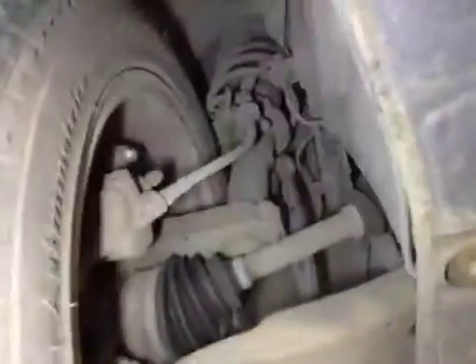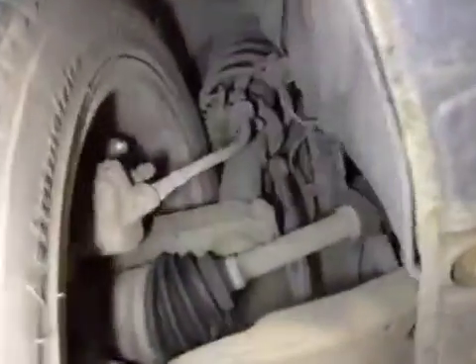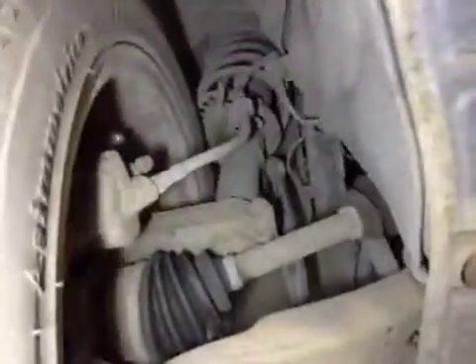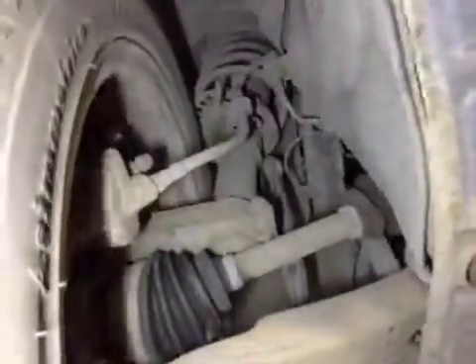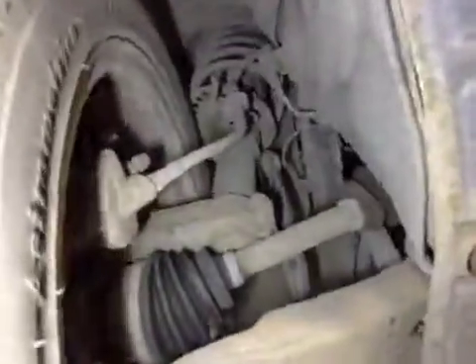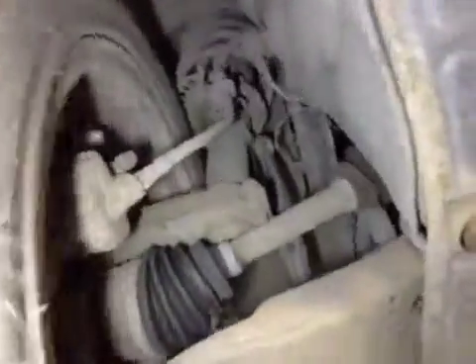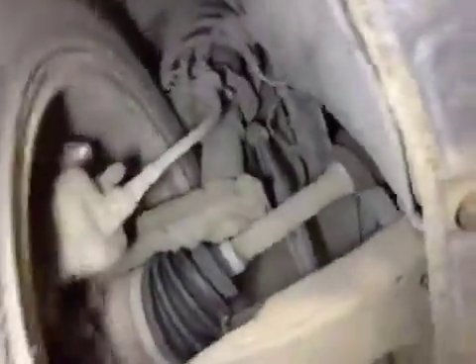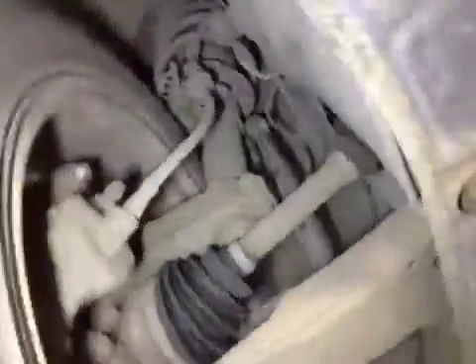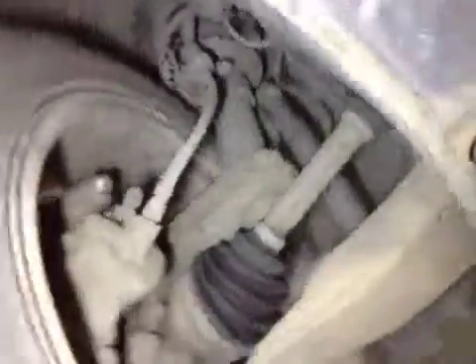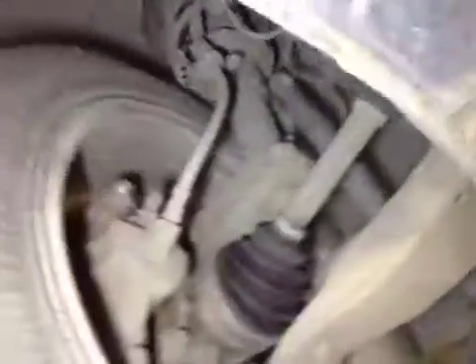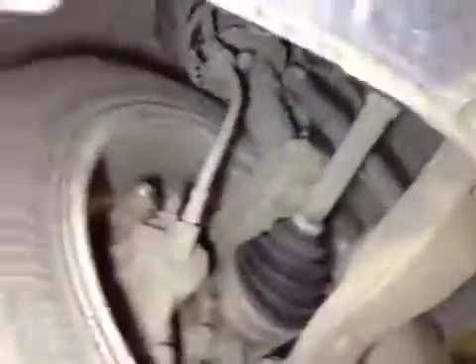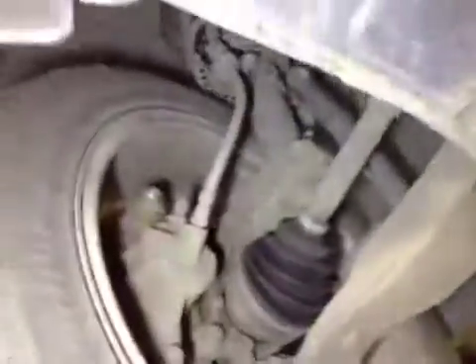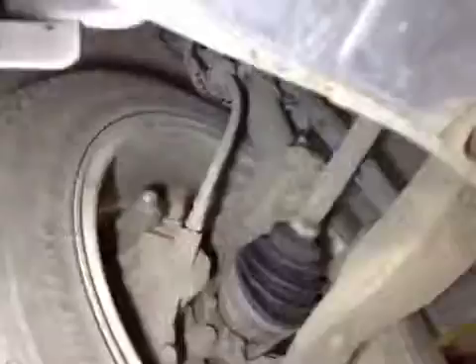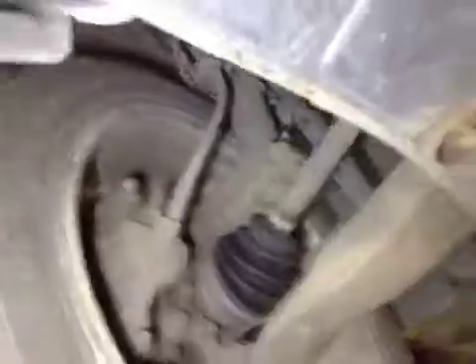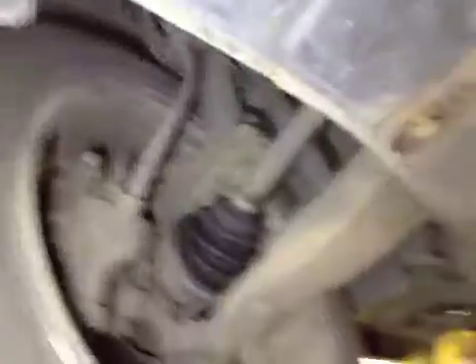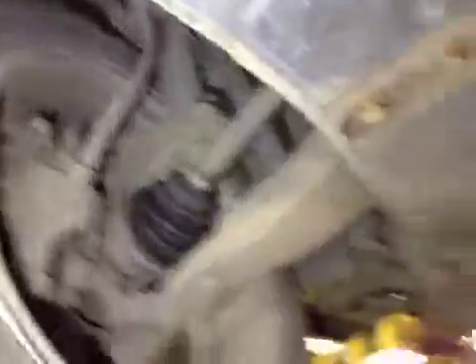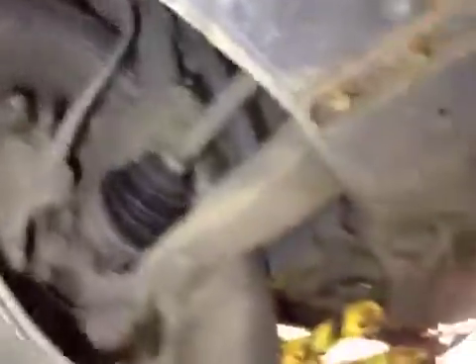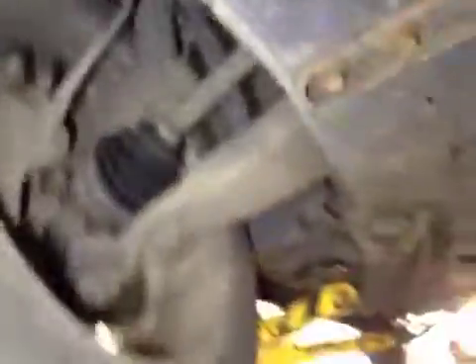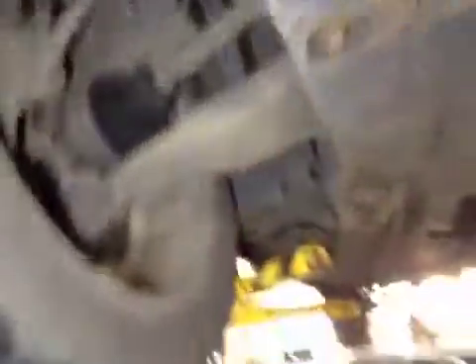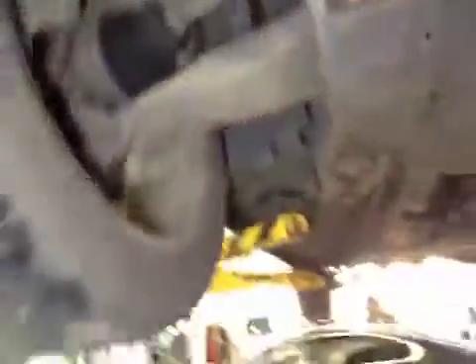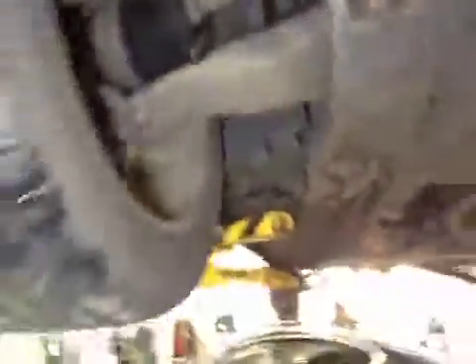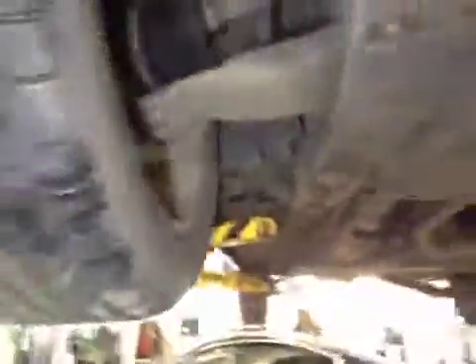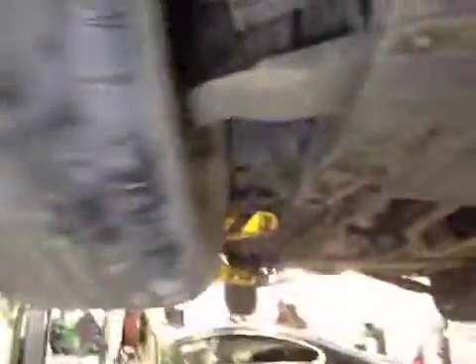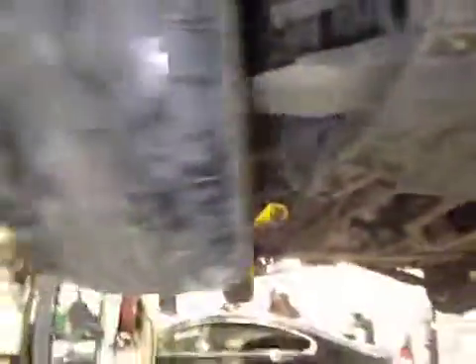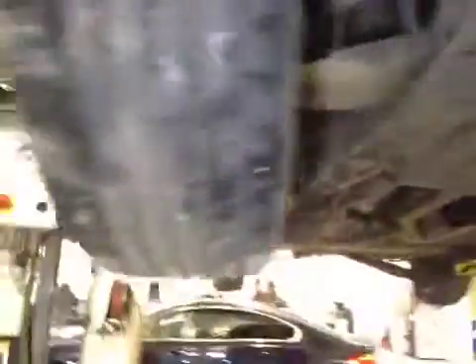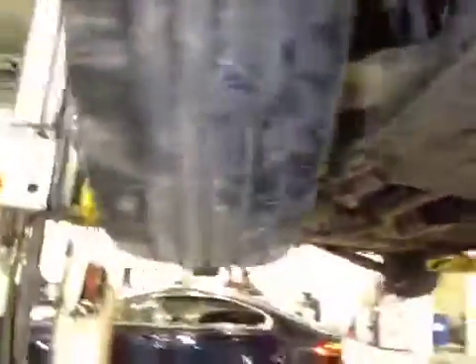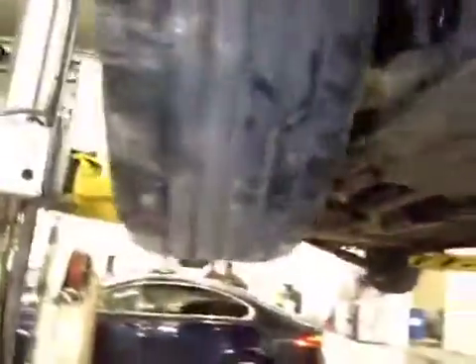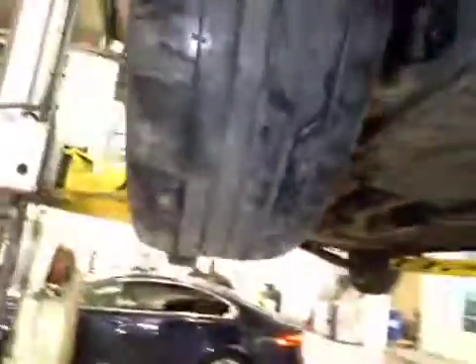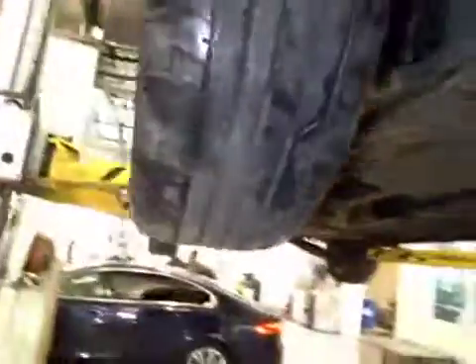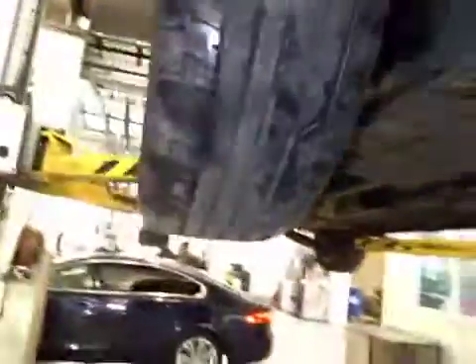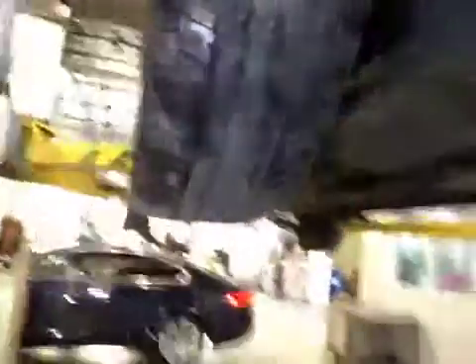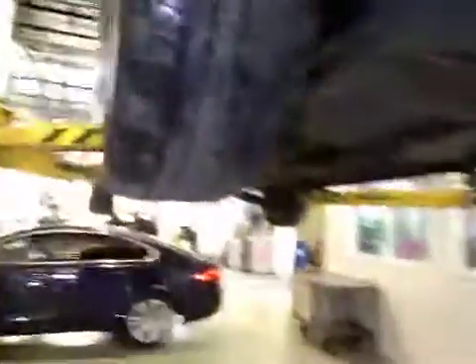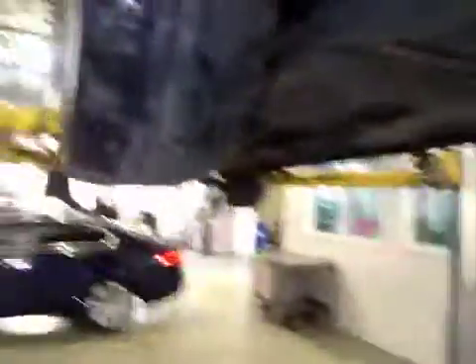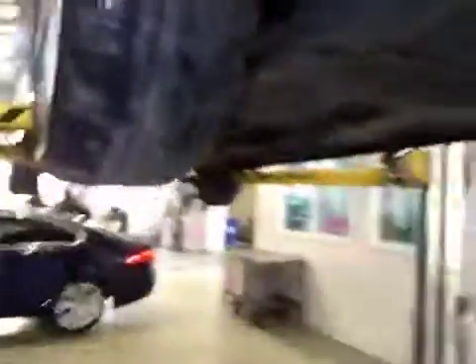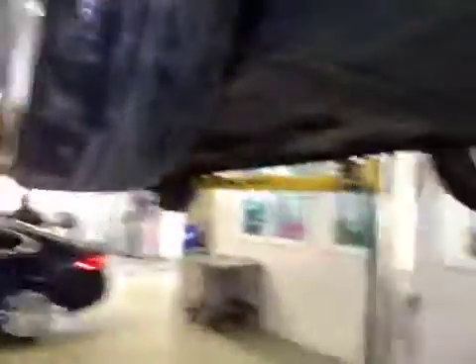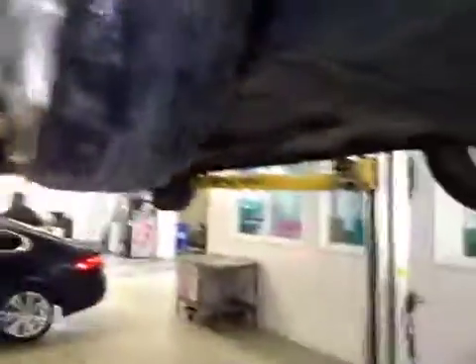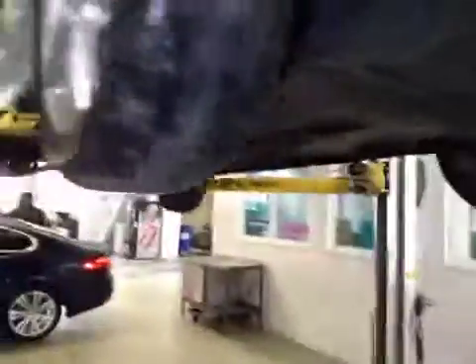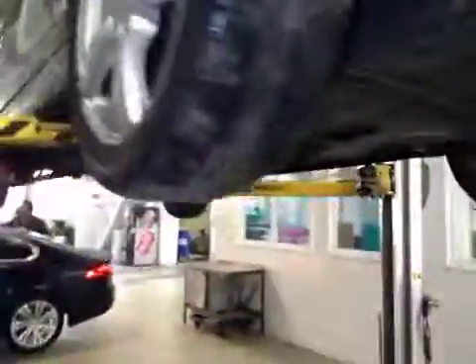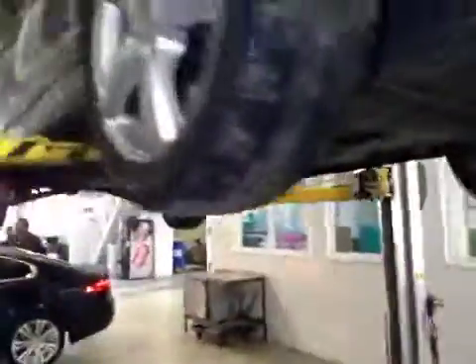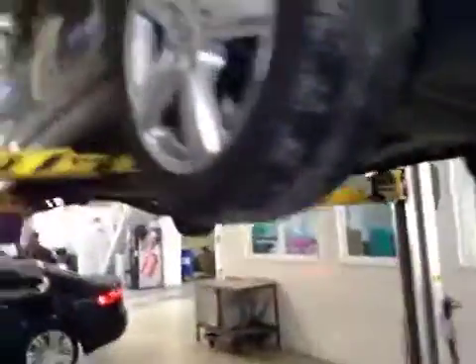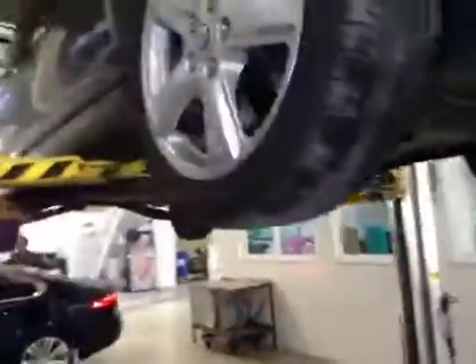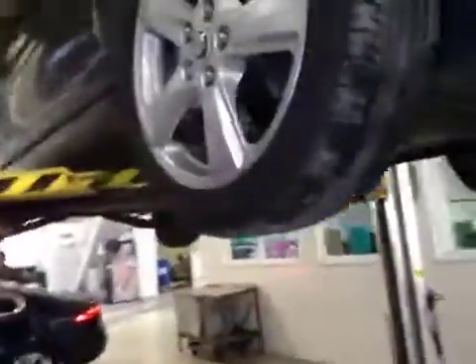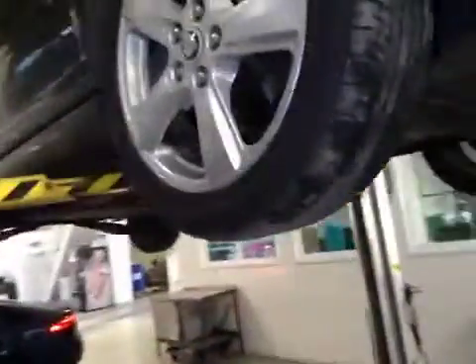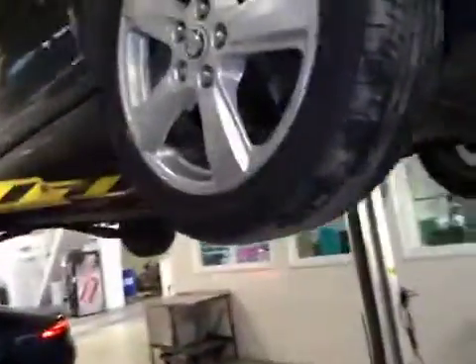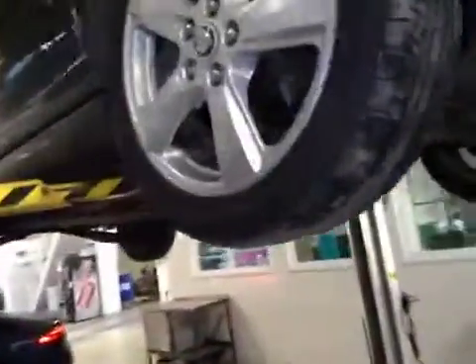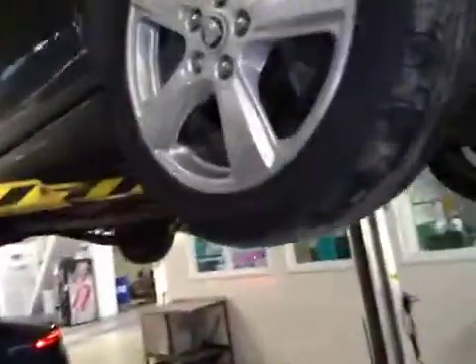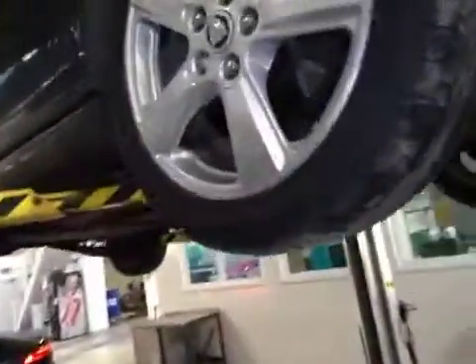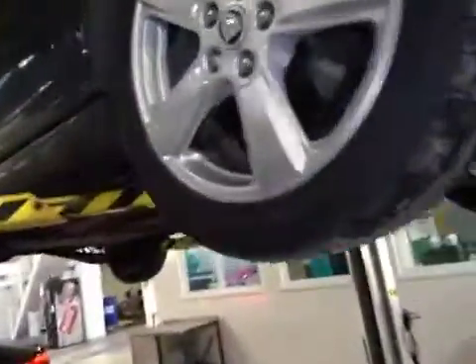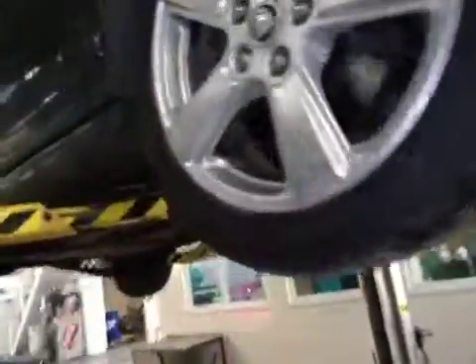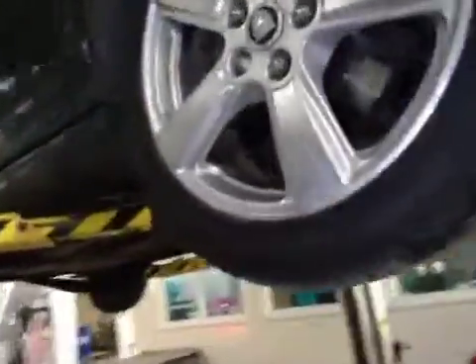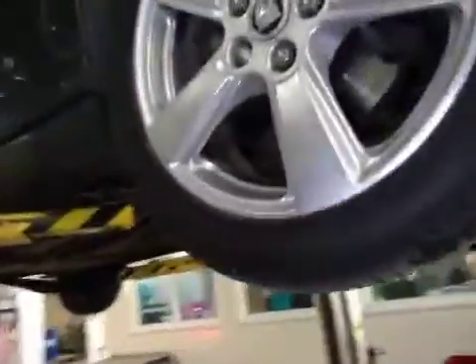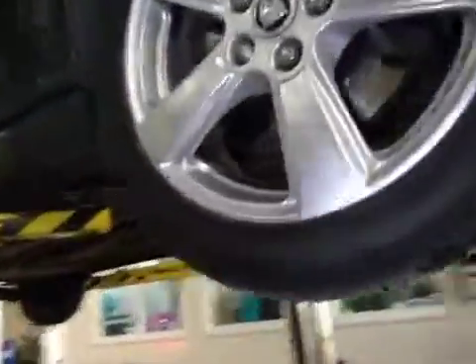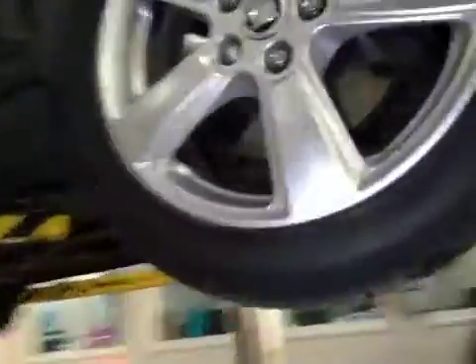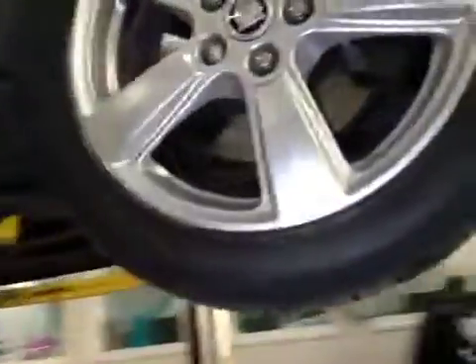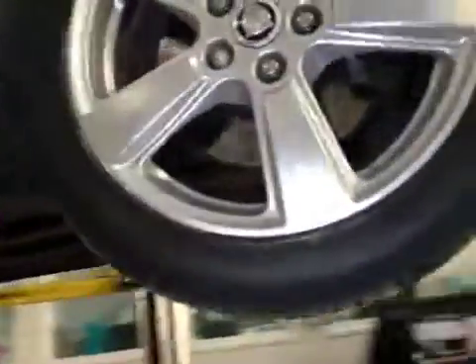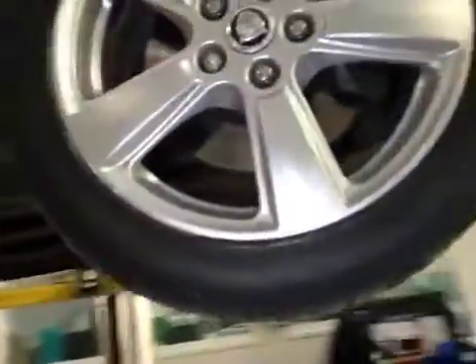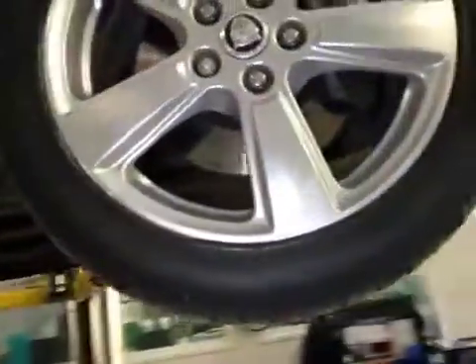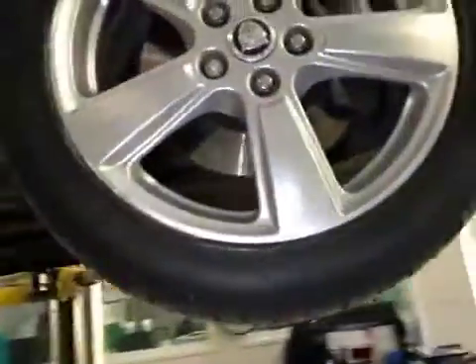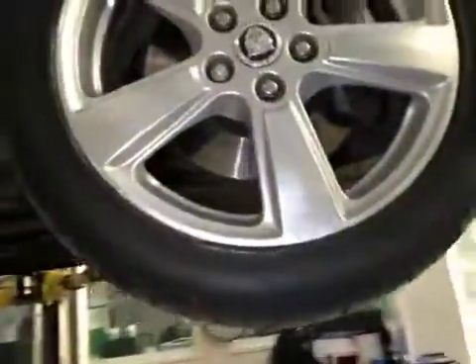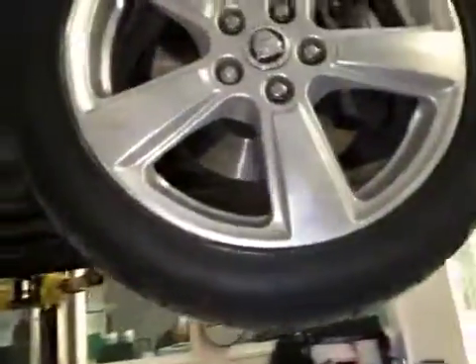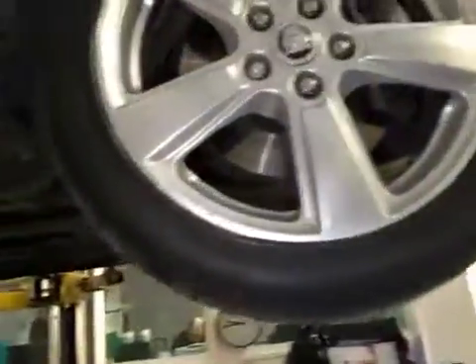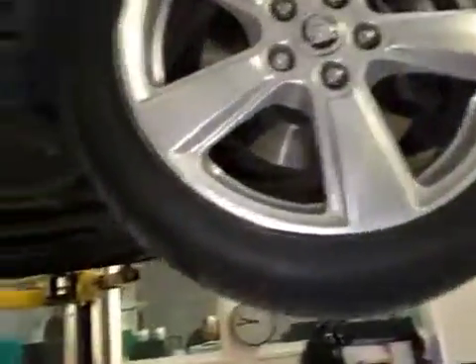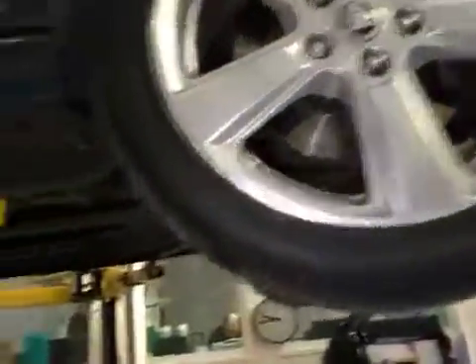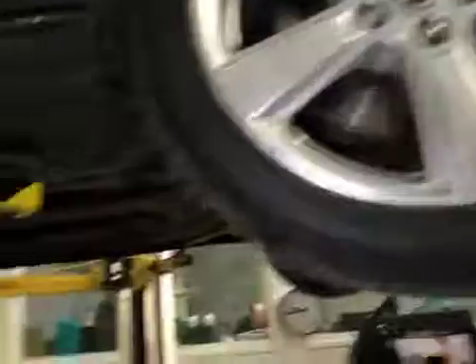Offside front suspension is good. Offside front tyre tread and sidewalls are now marked in amber. Offside front brake pads and discs are ok.